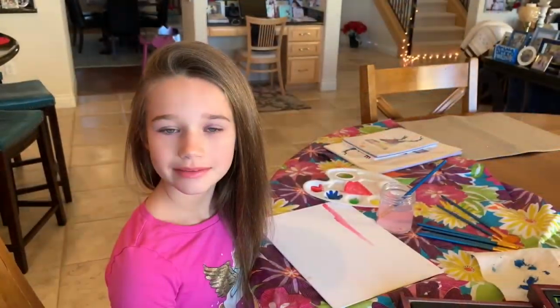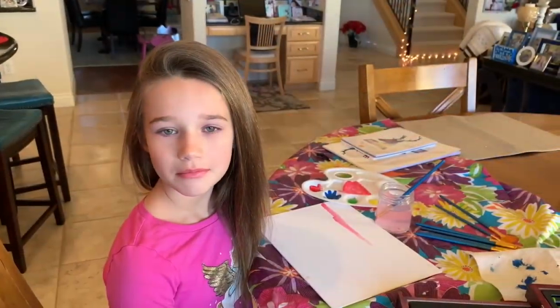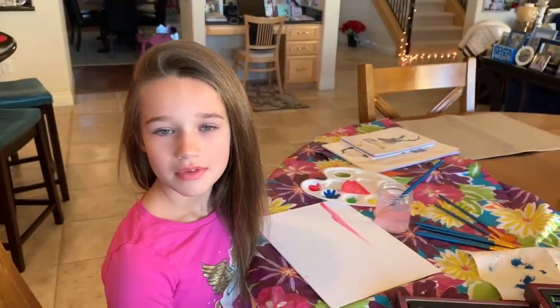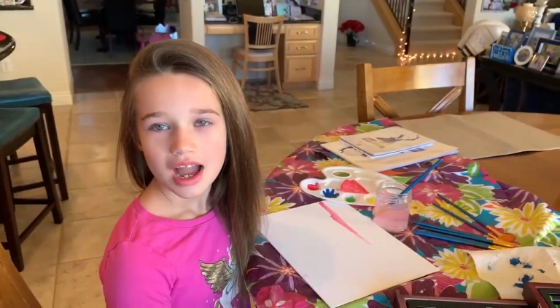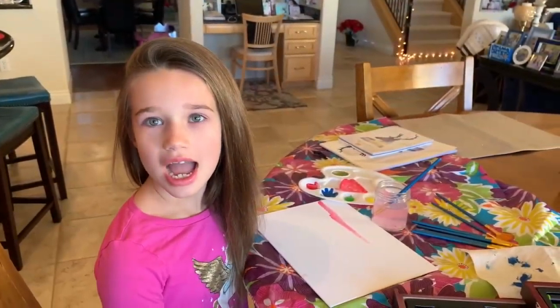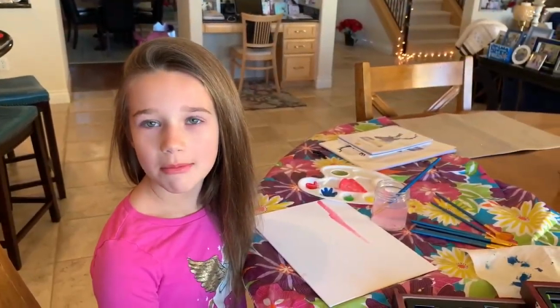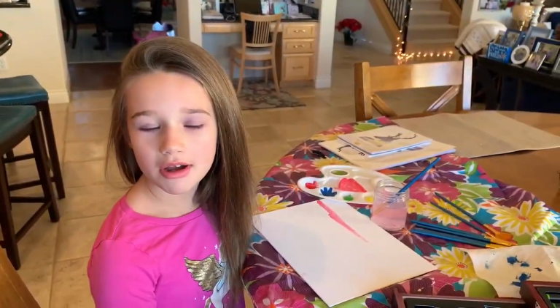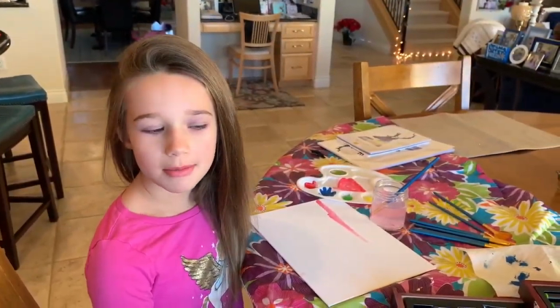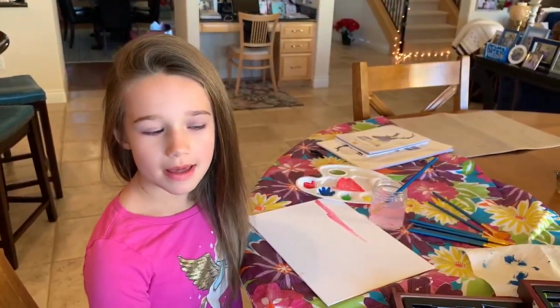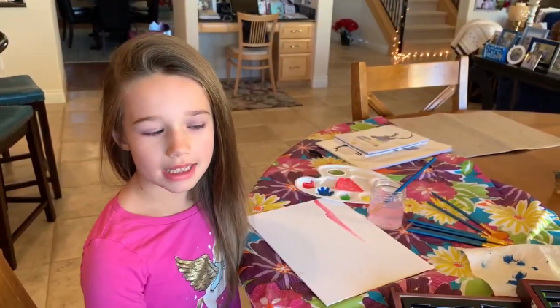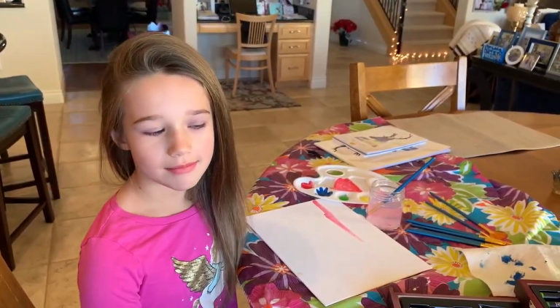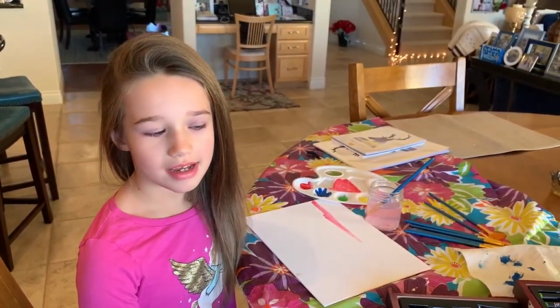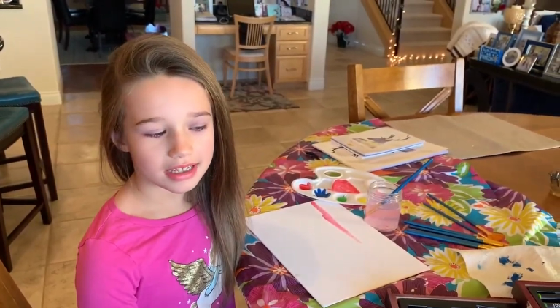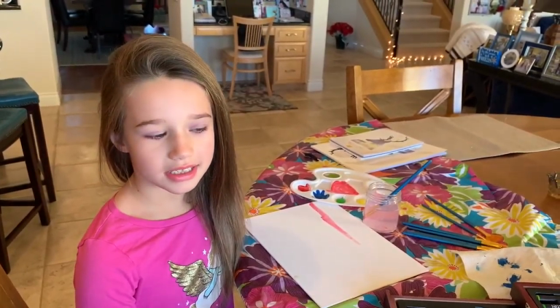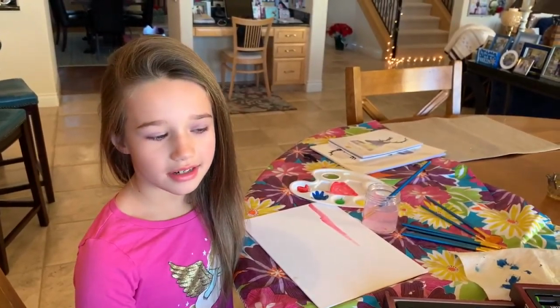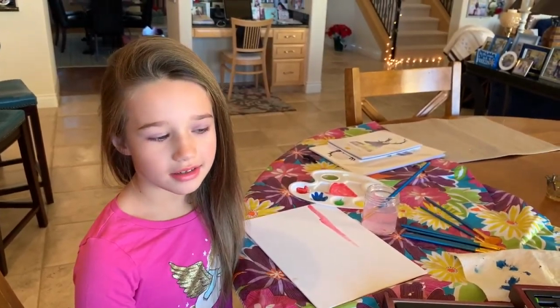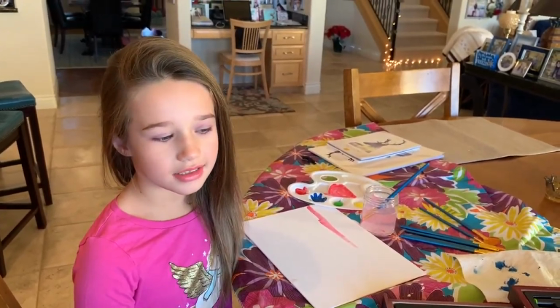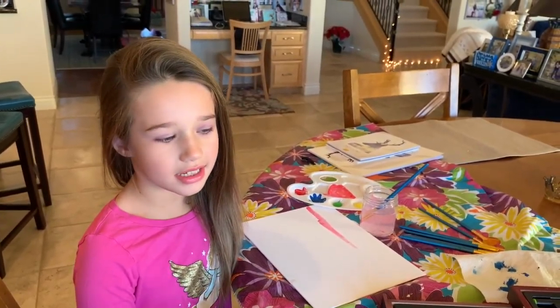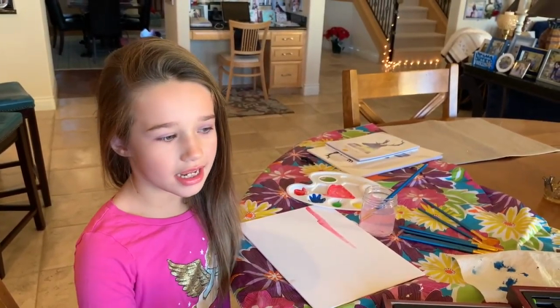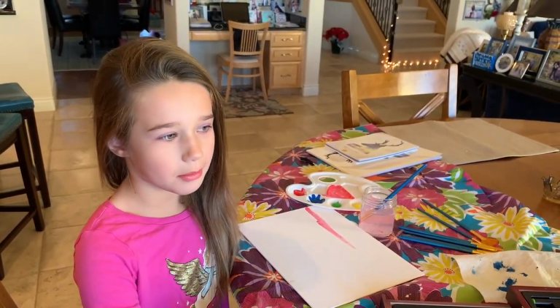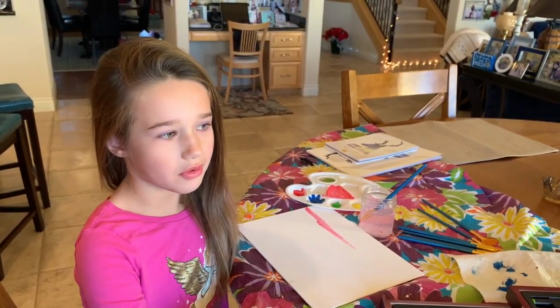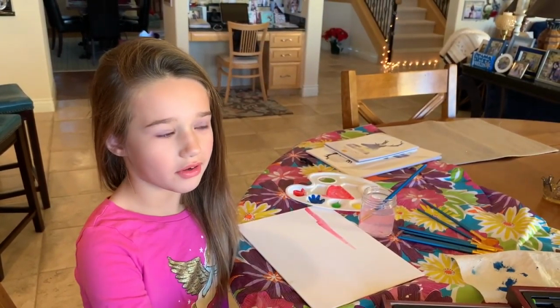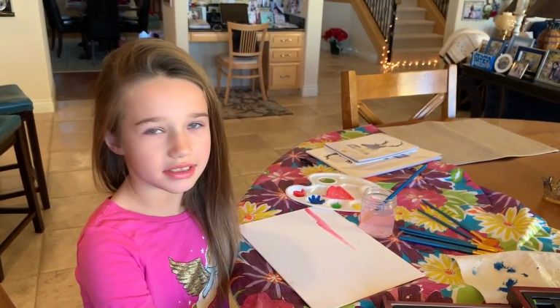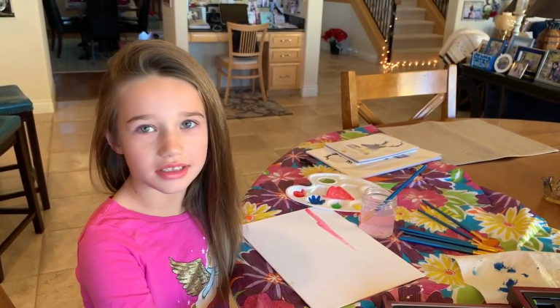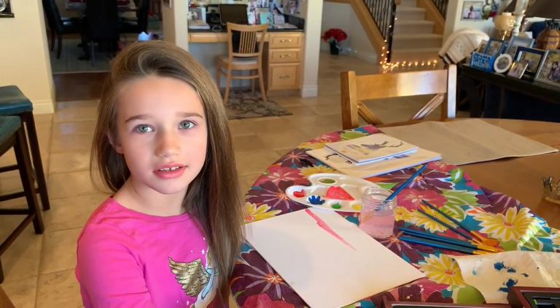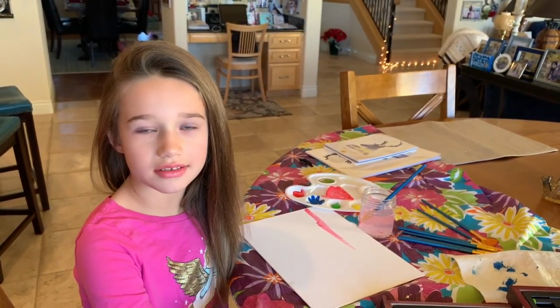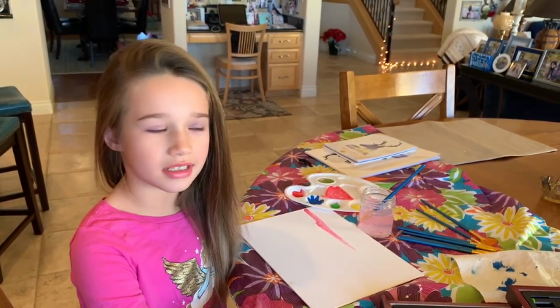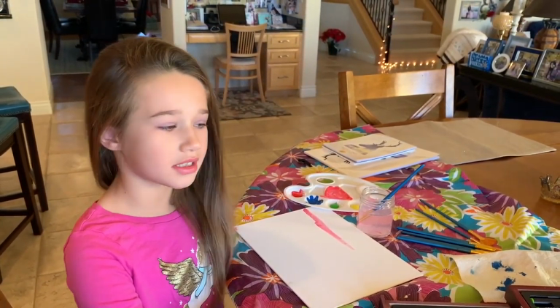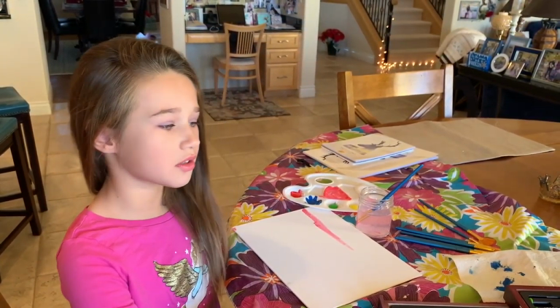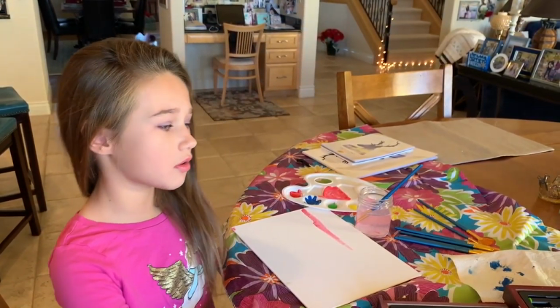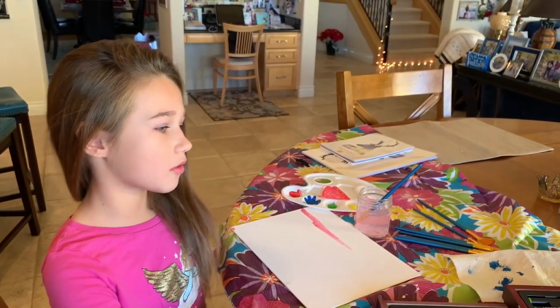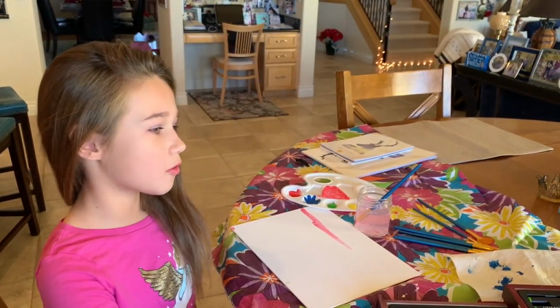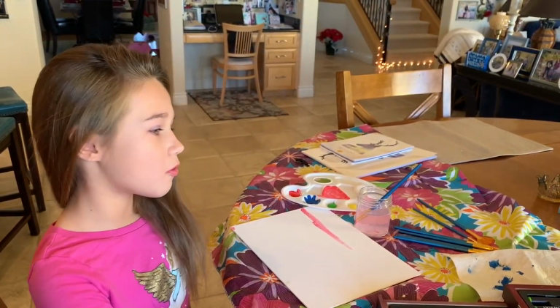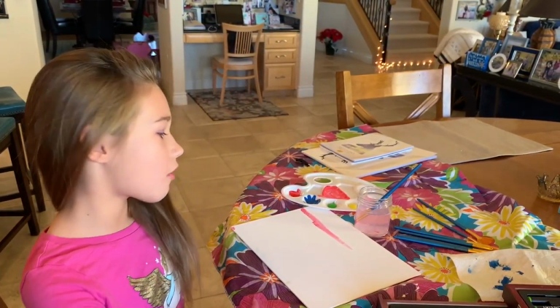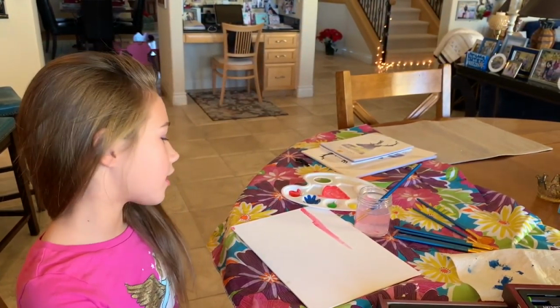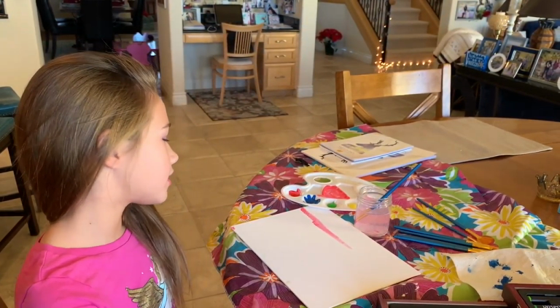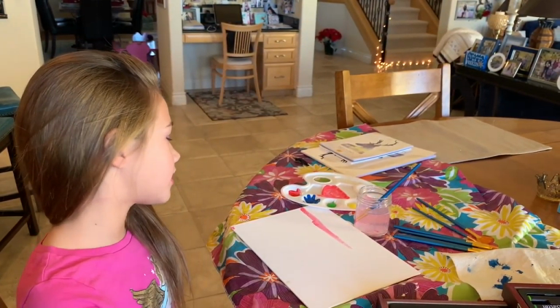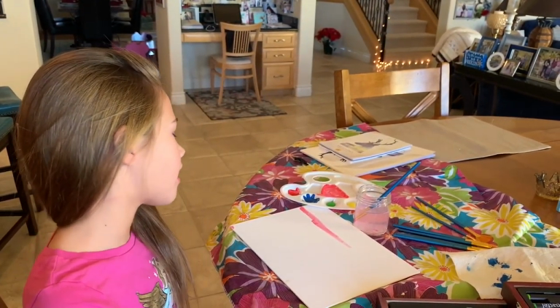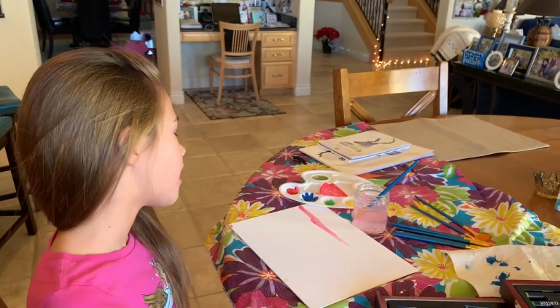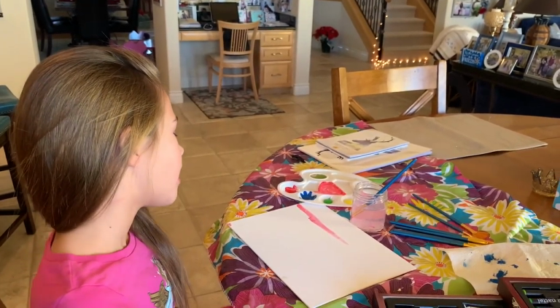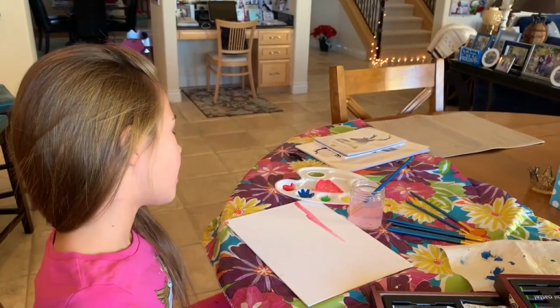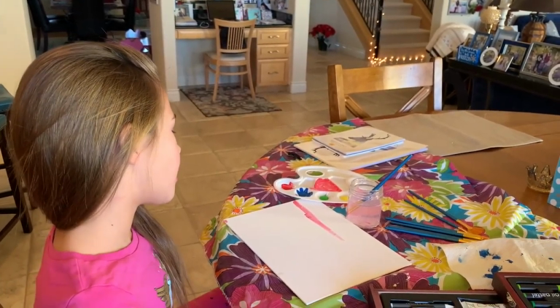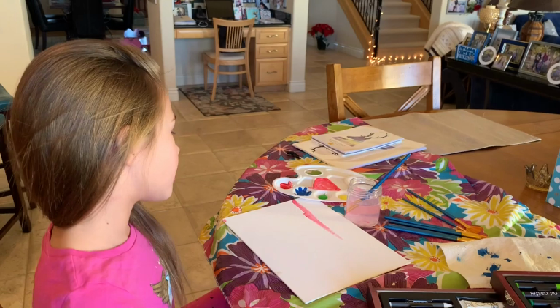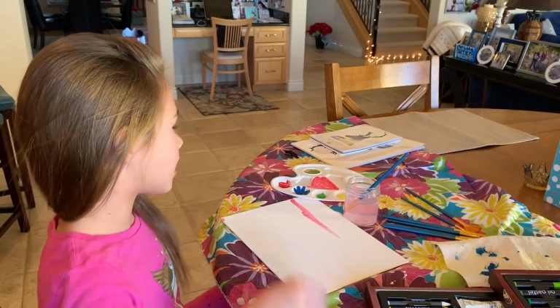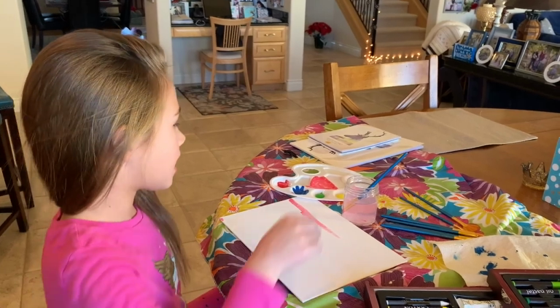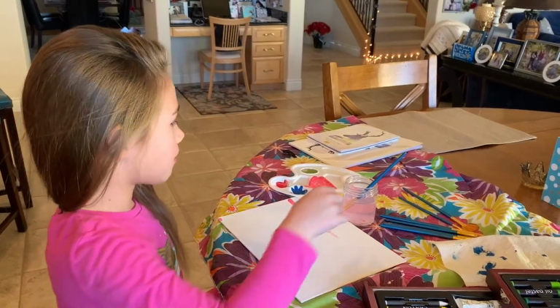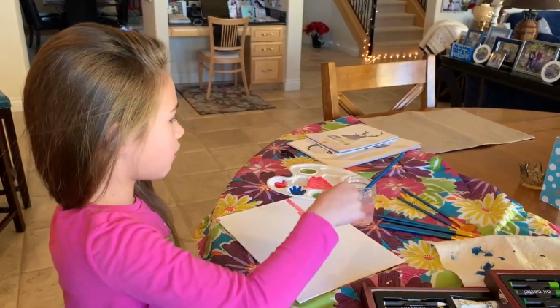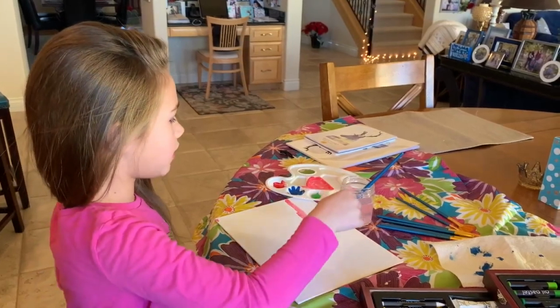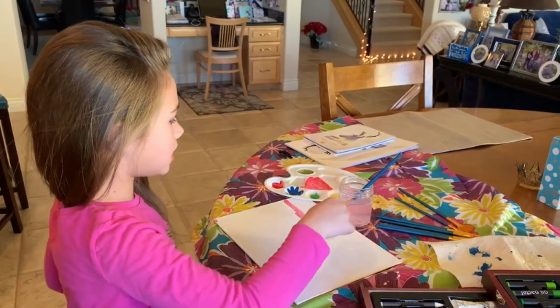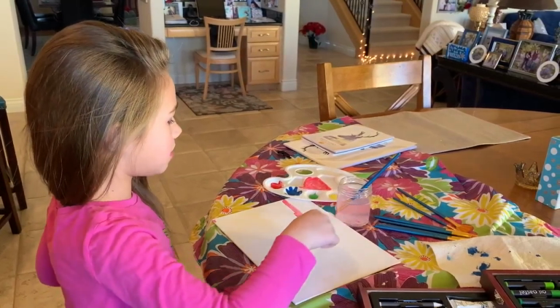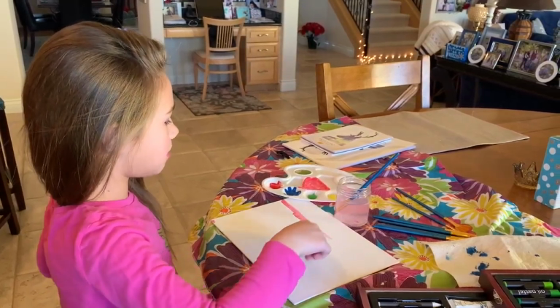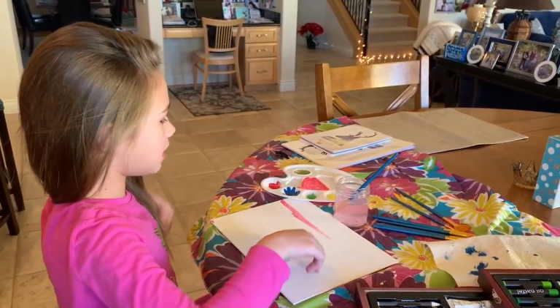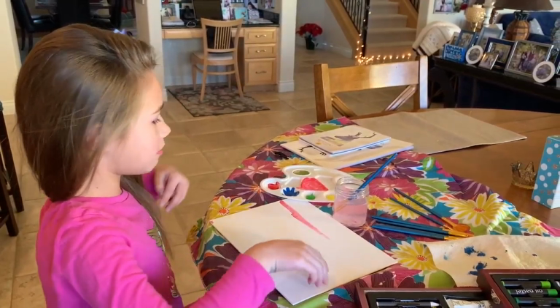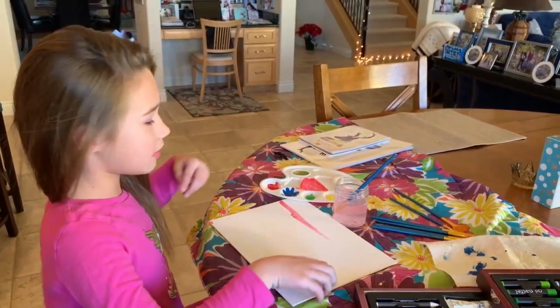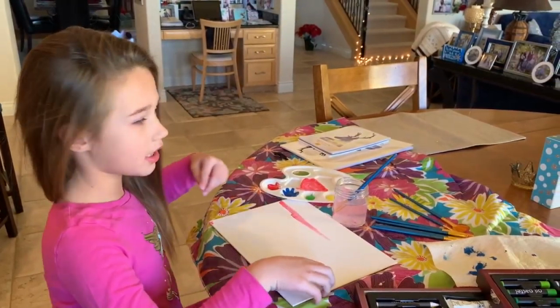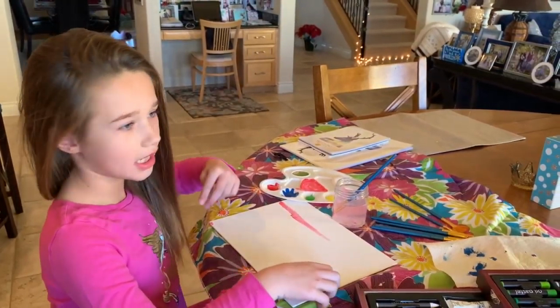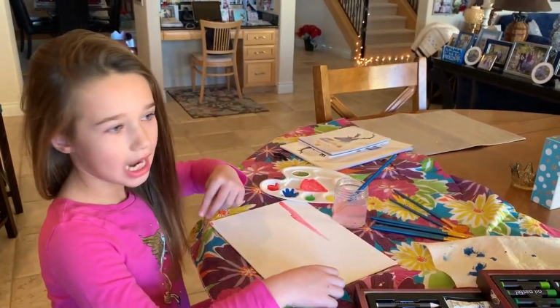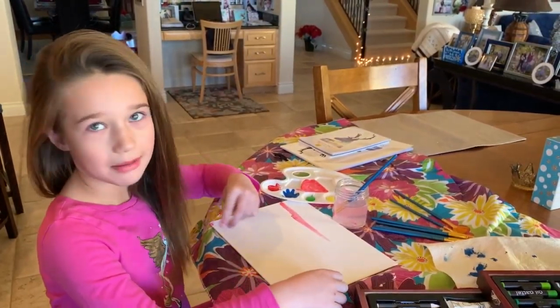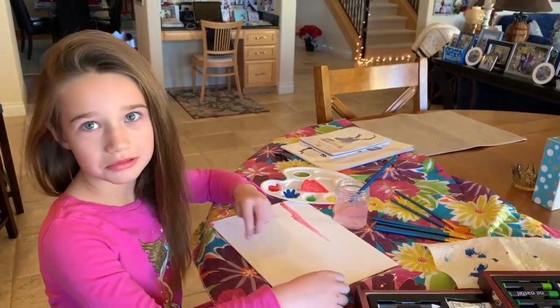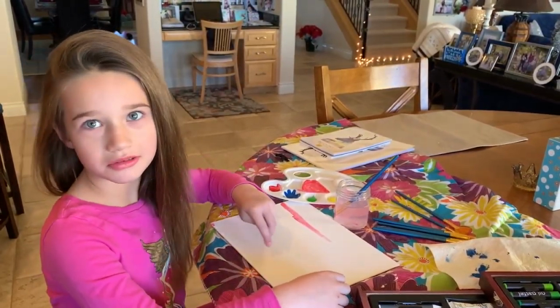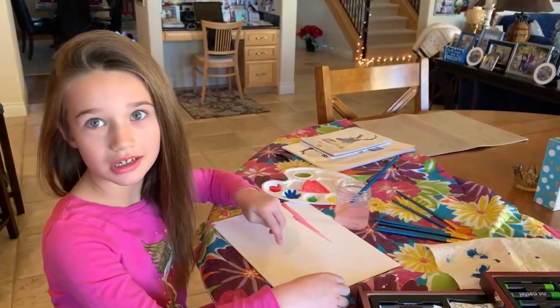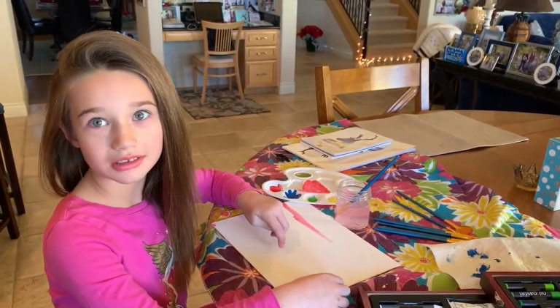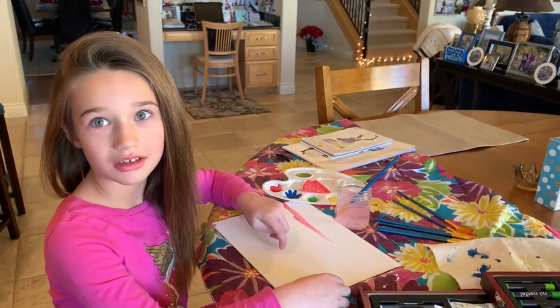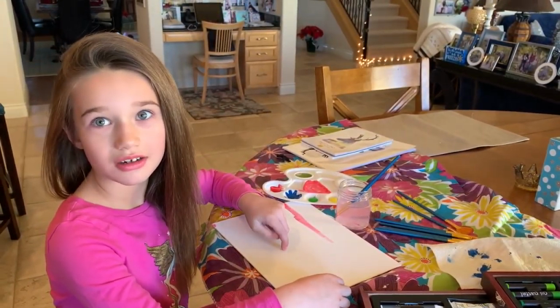Hi, welcome back to my channel. Today I'm going to use this cool art set and I'm going to be making abstract art.